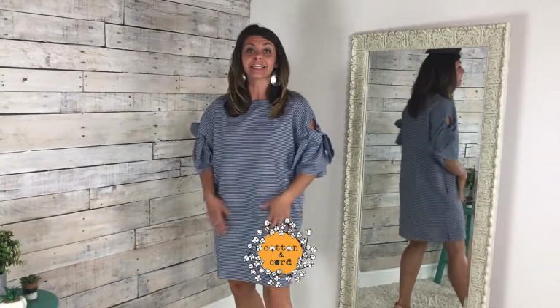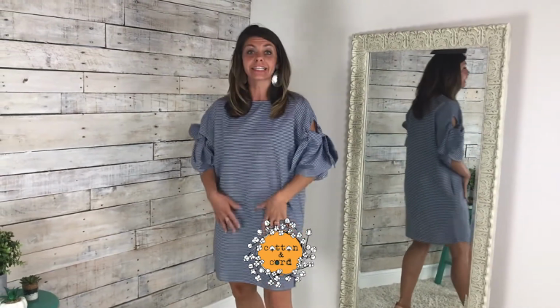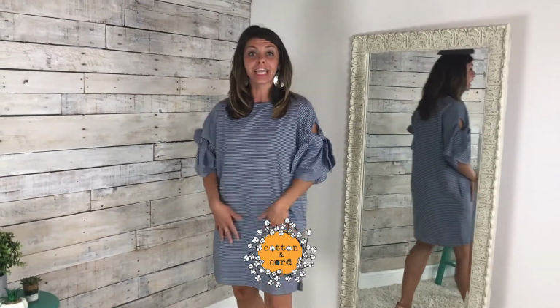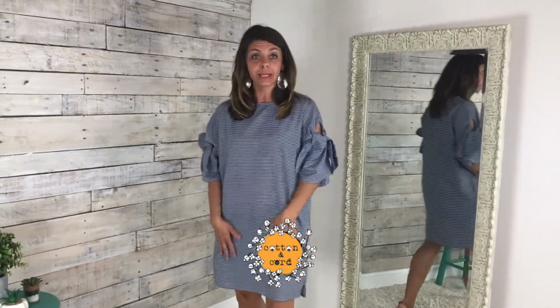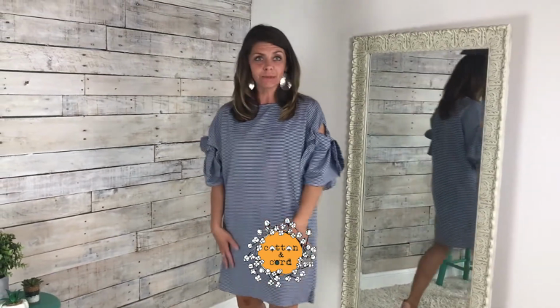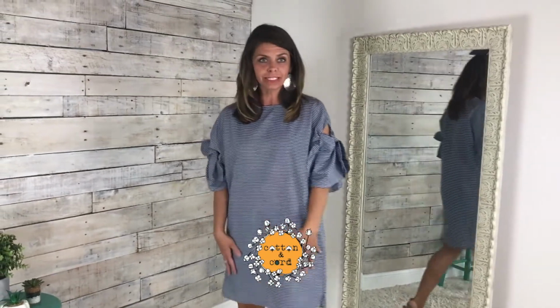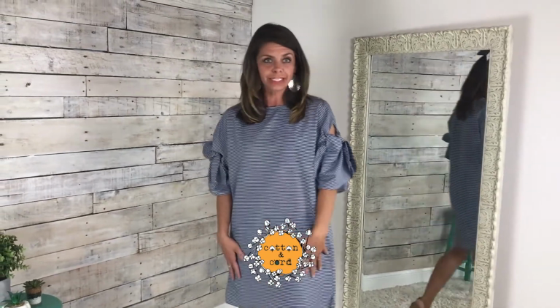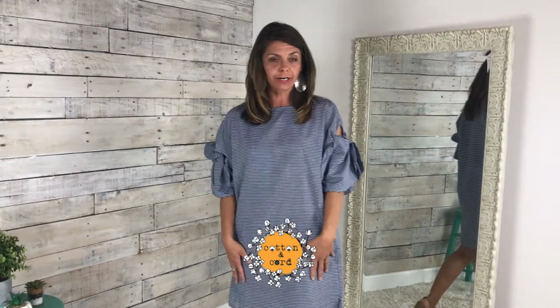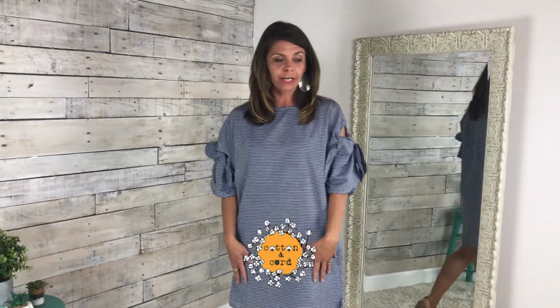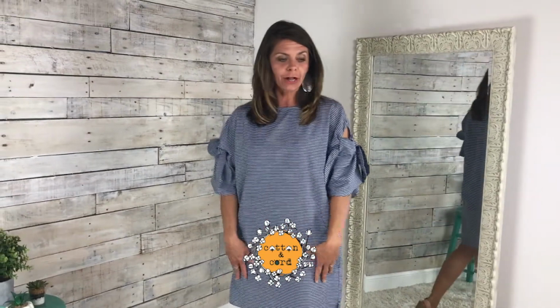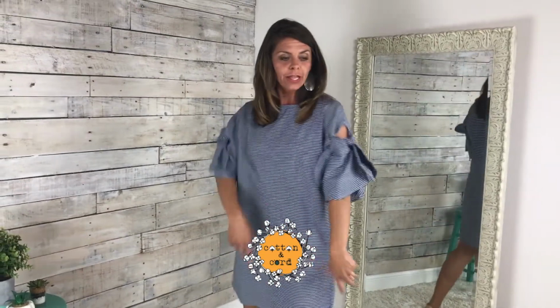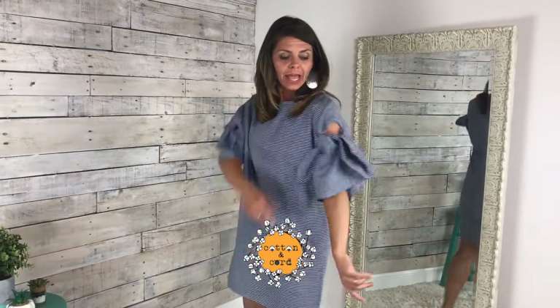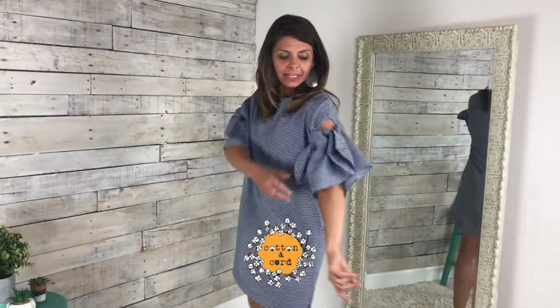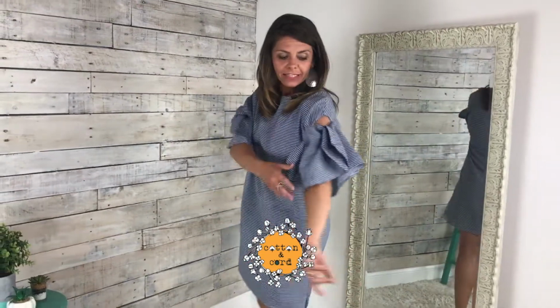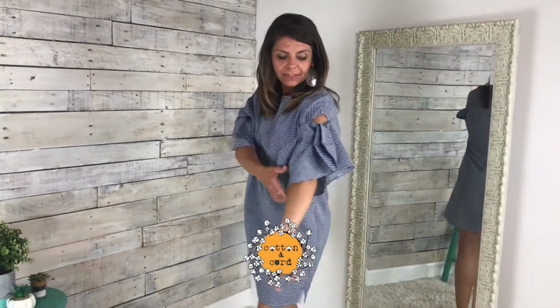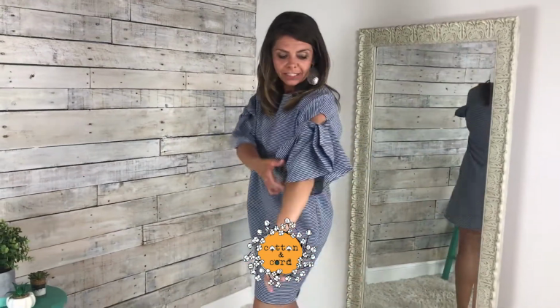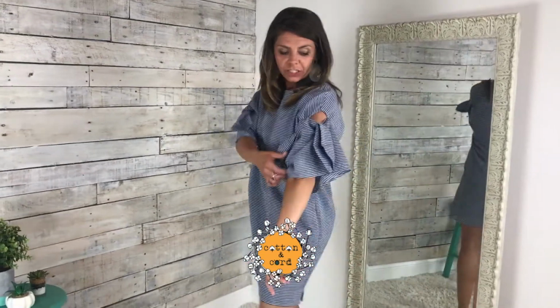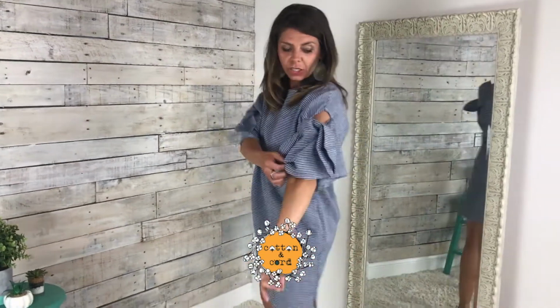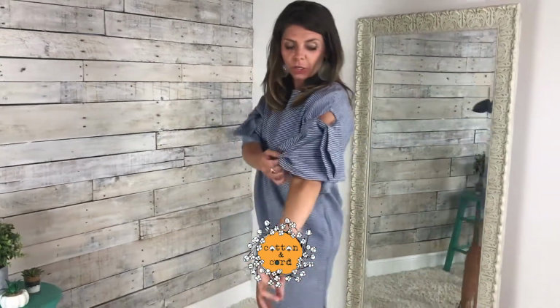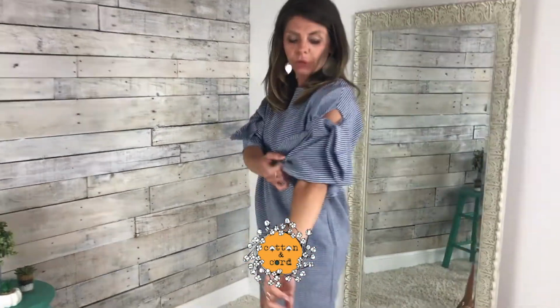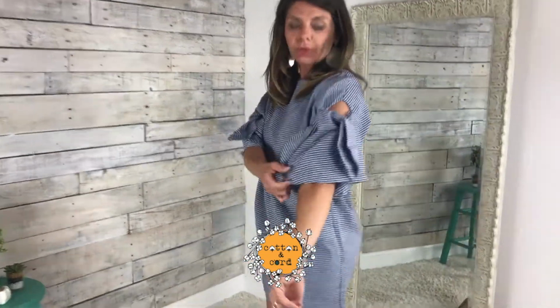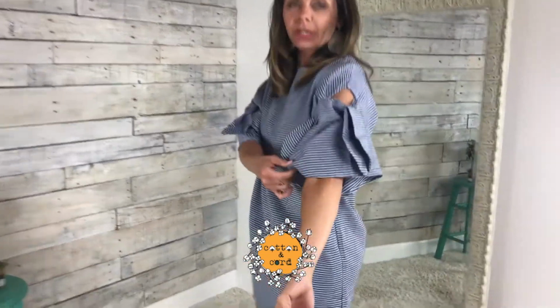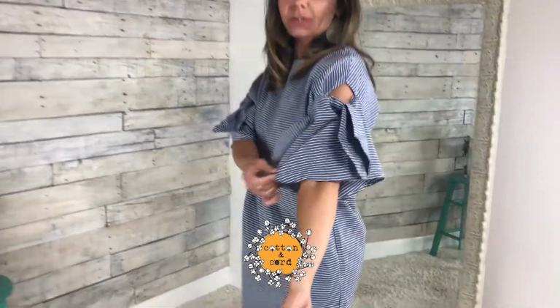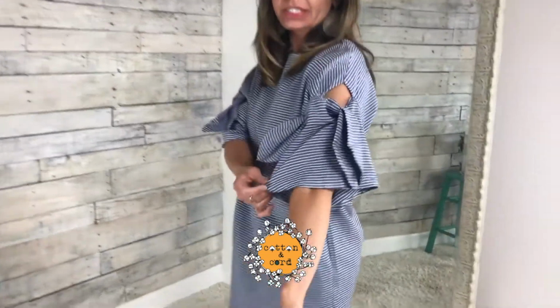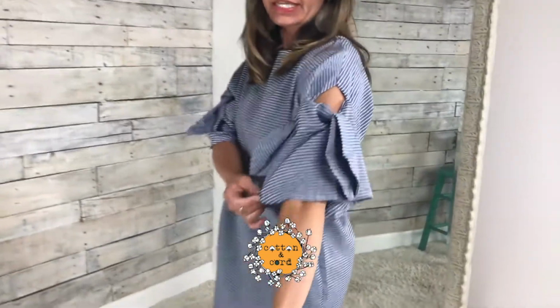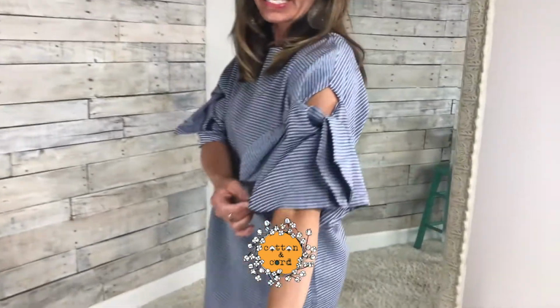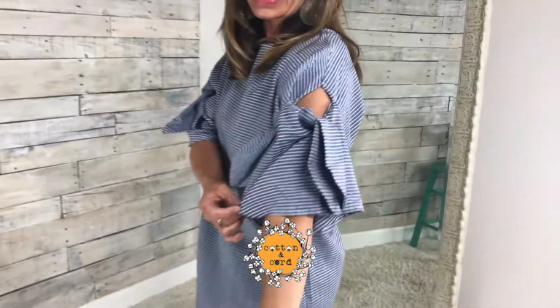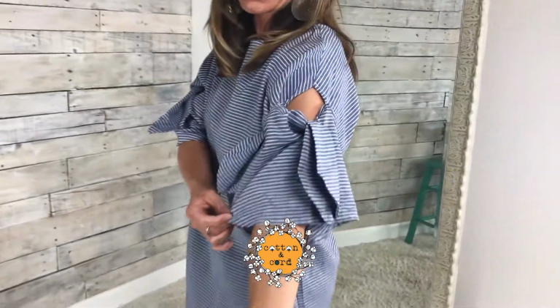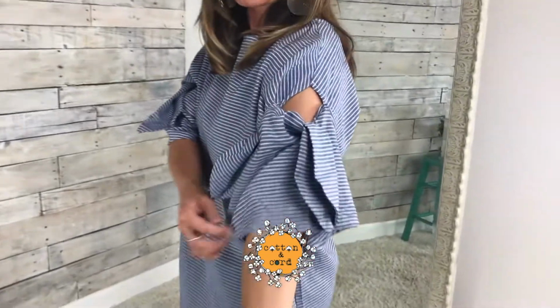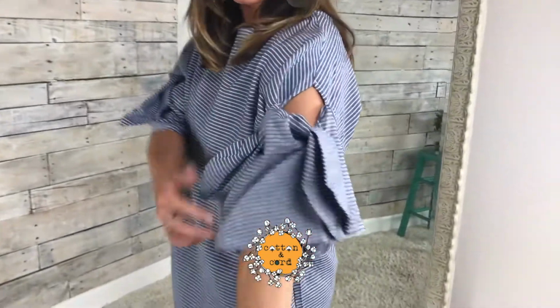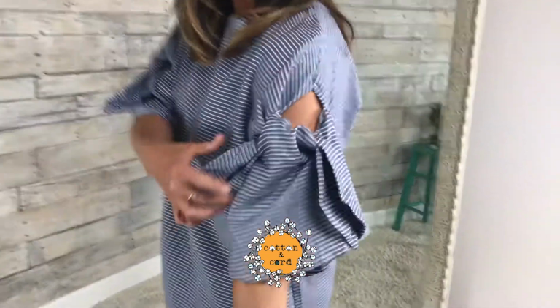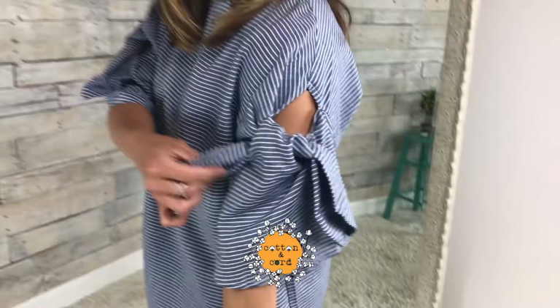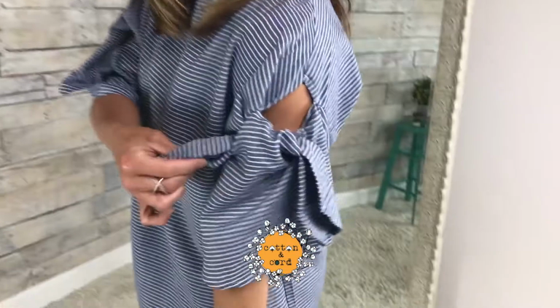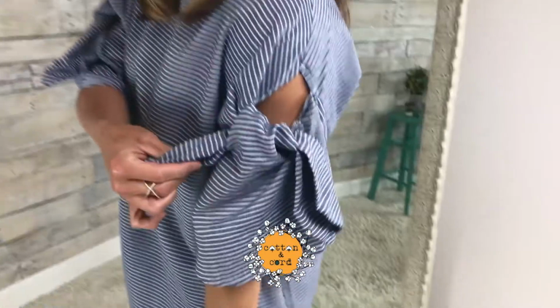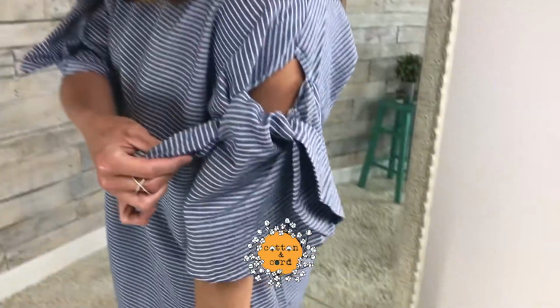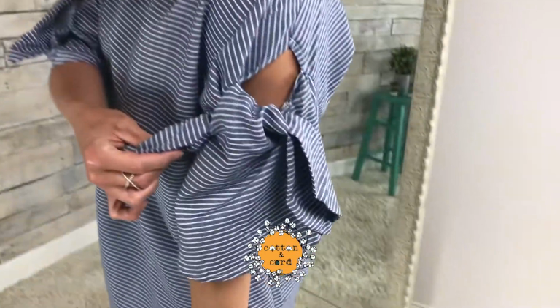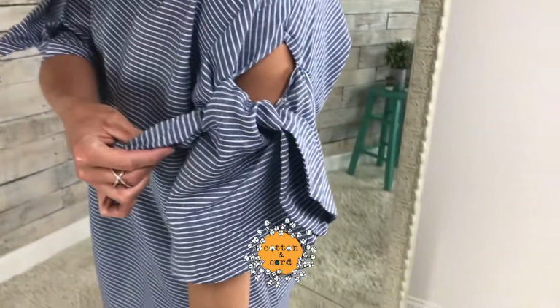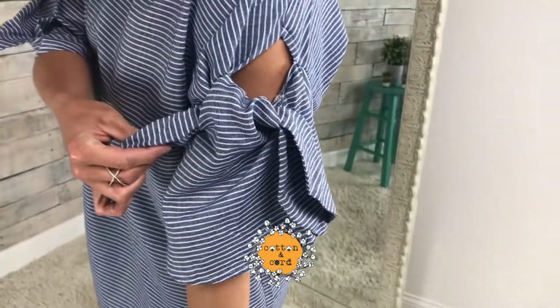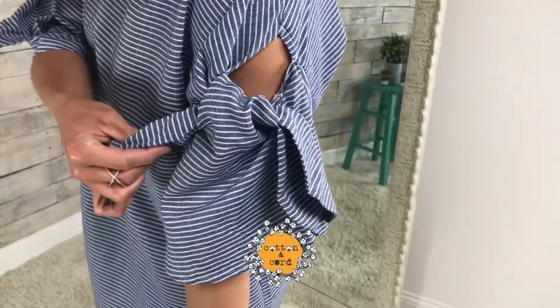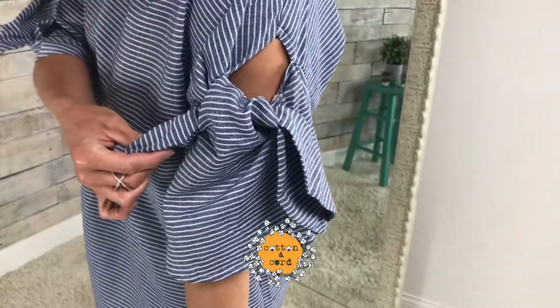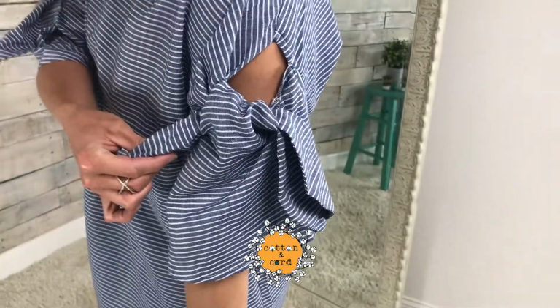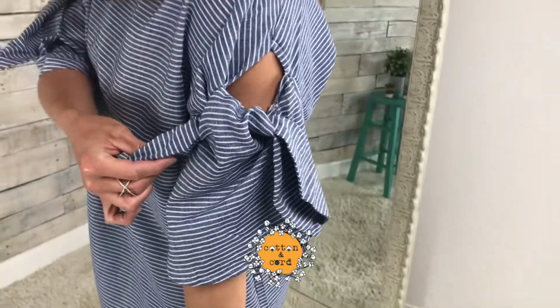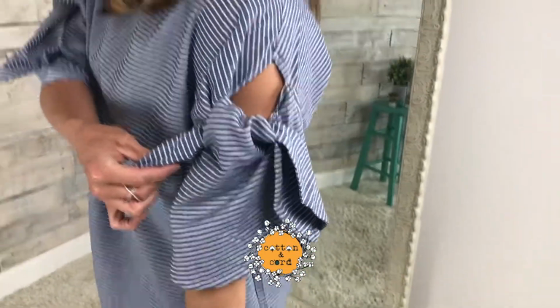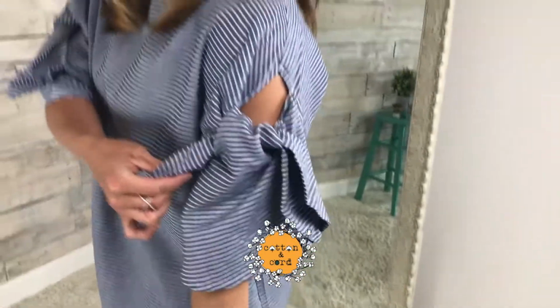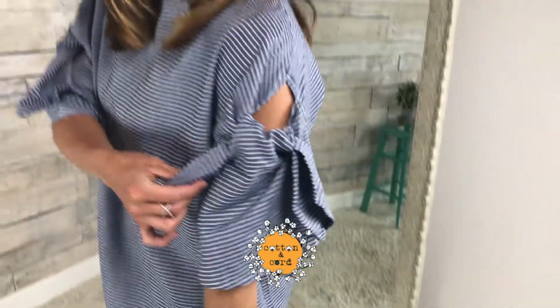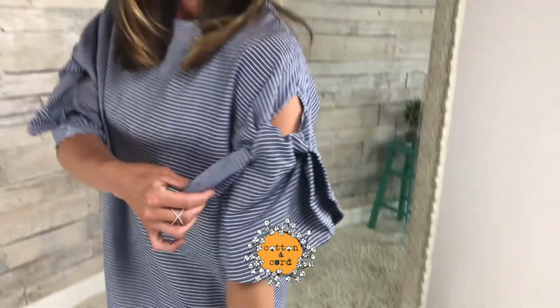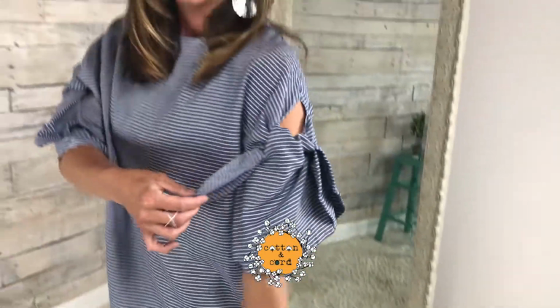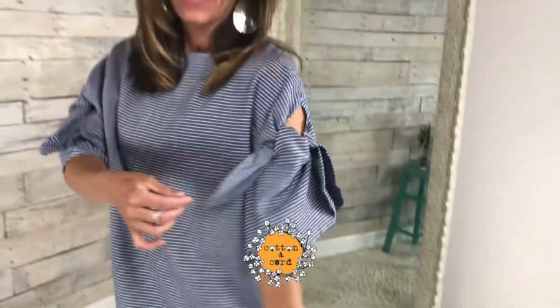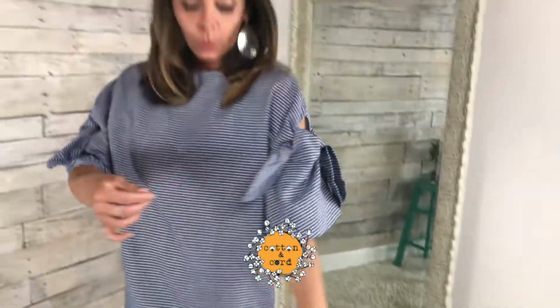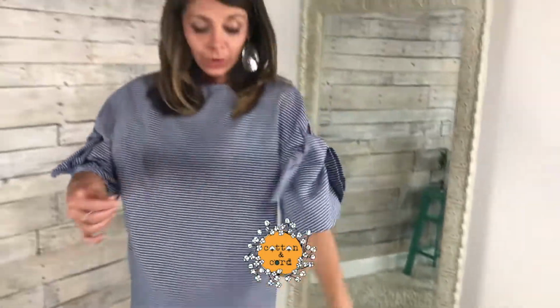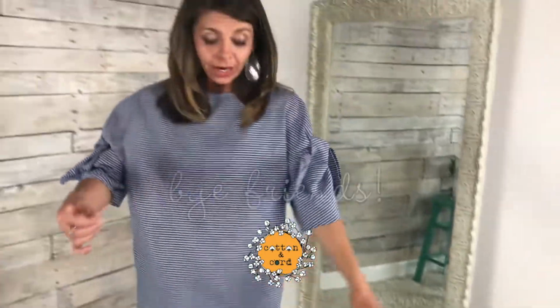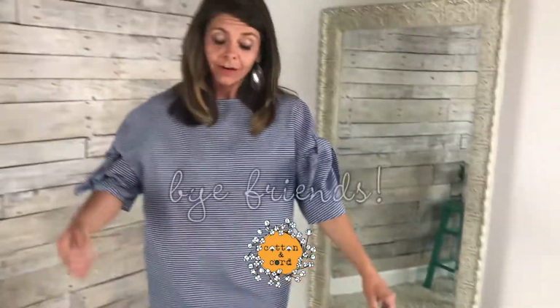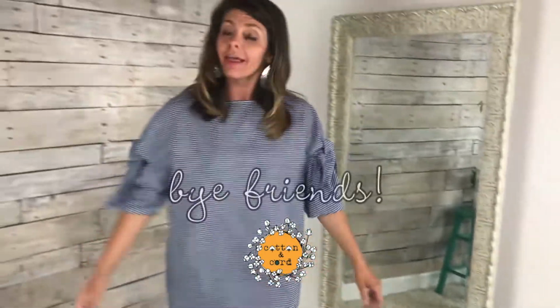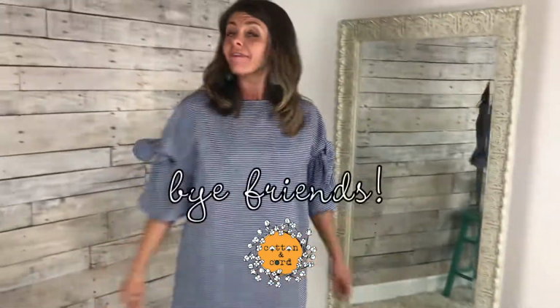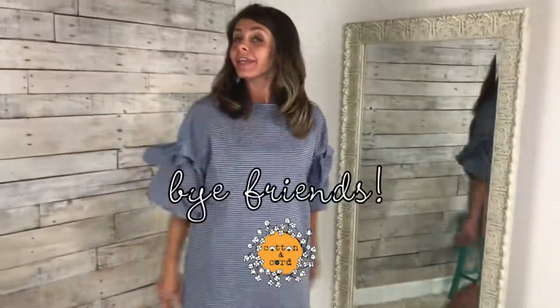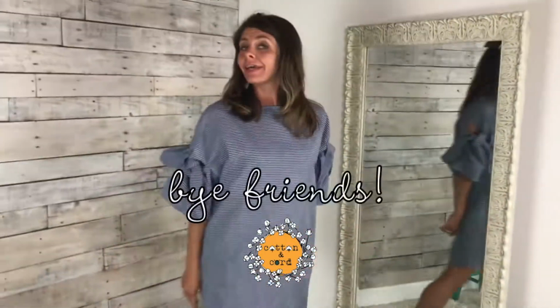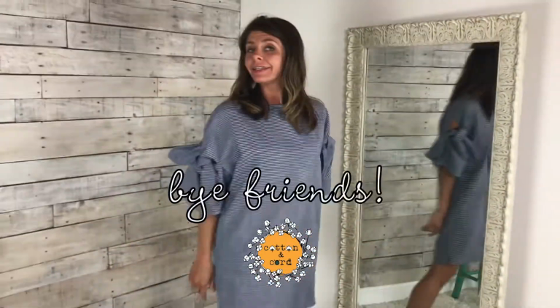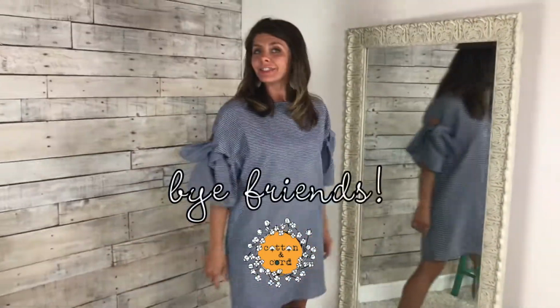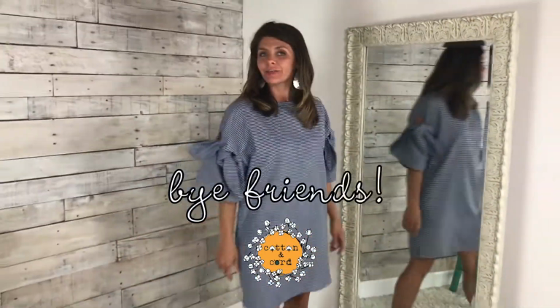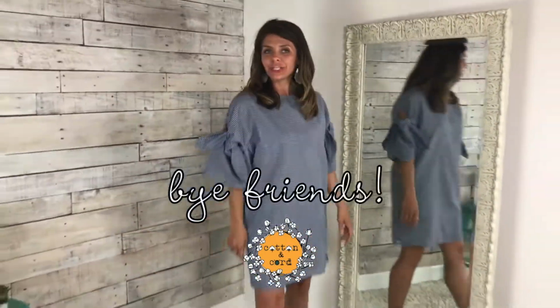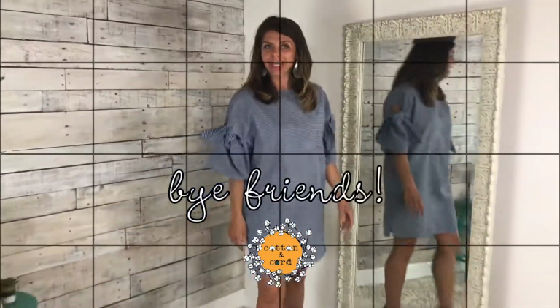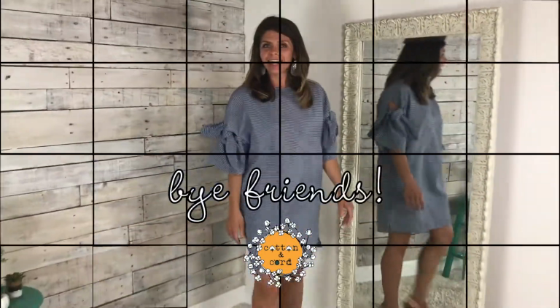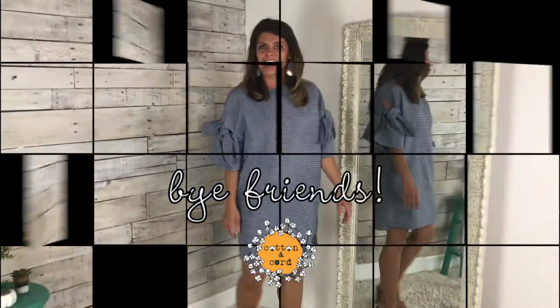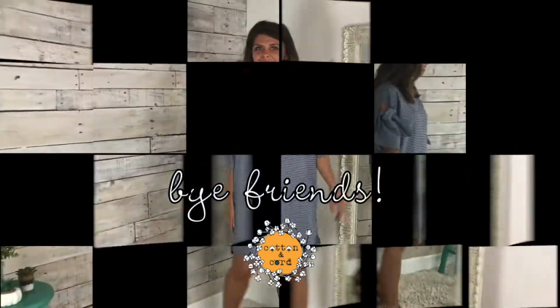It's a linen material. It's got these cute little sleeves with a little tie. And we are lucky — so check it out.